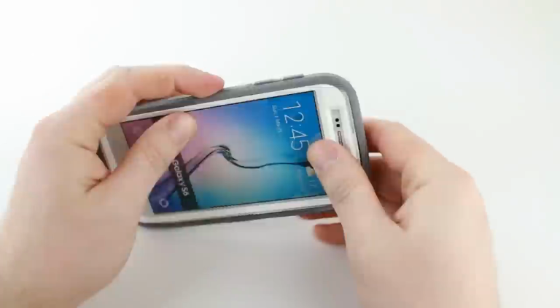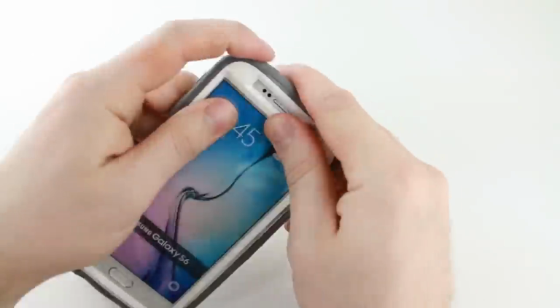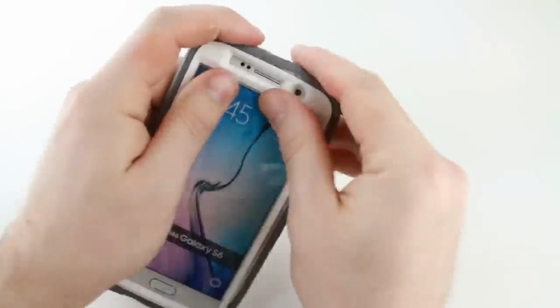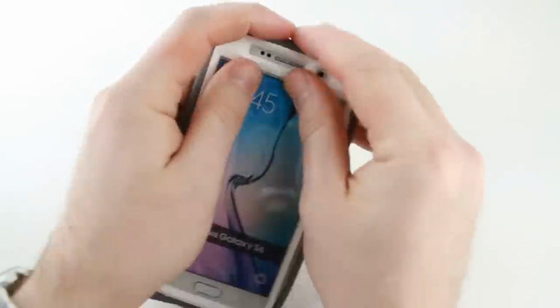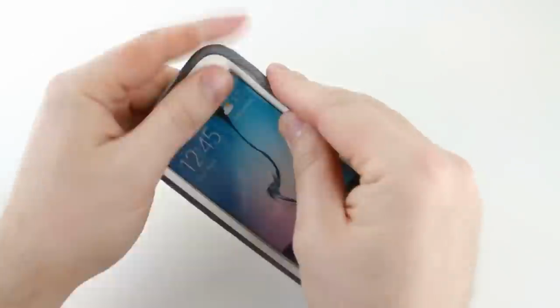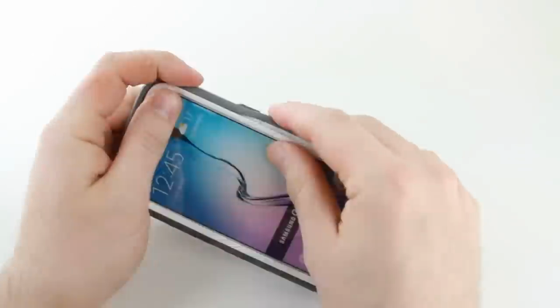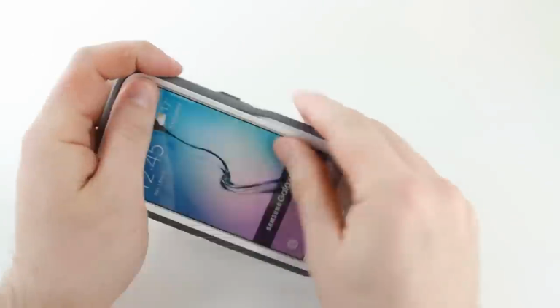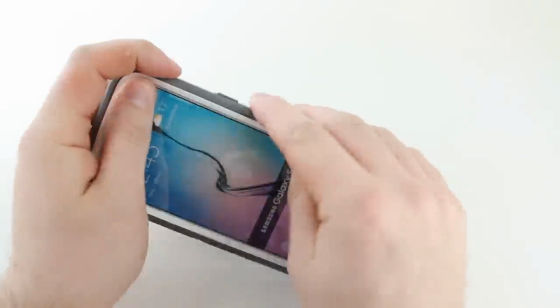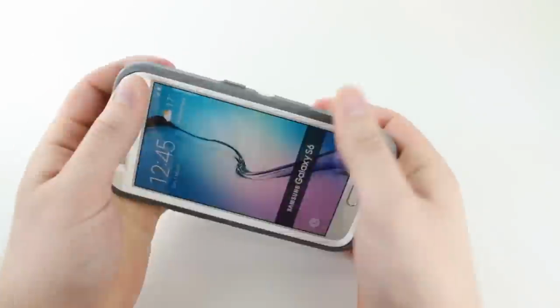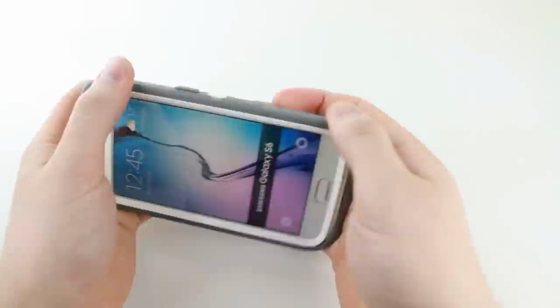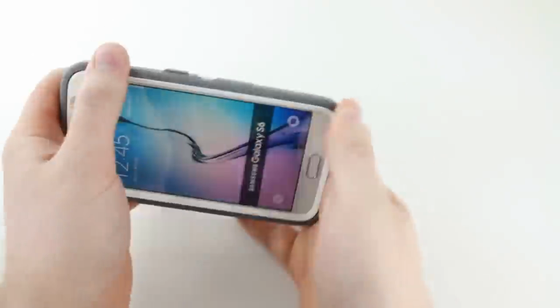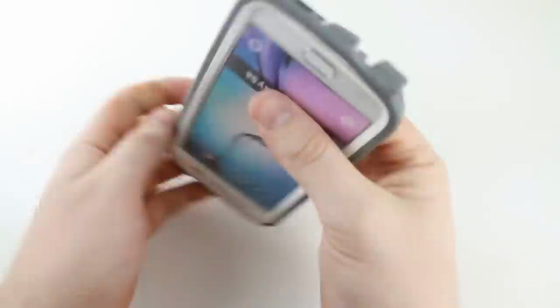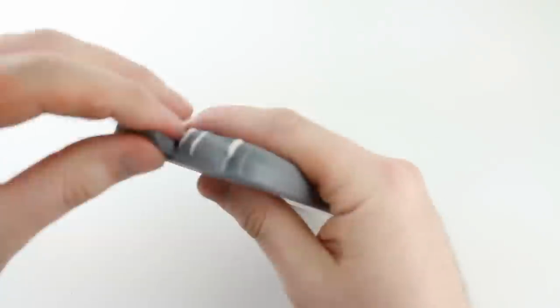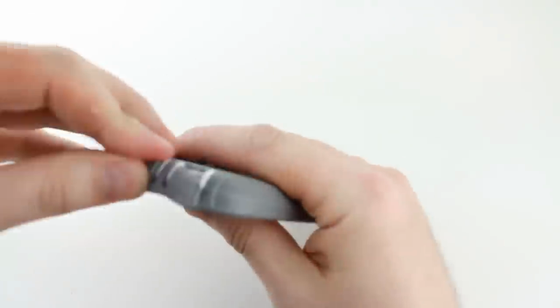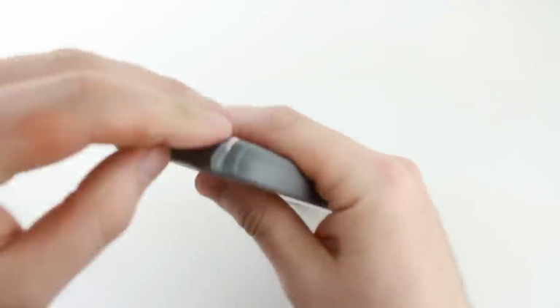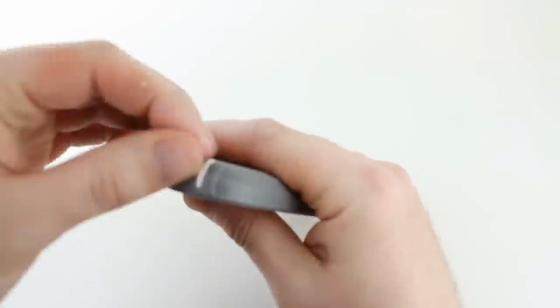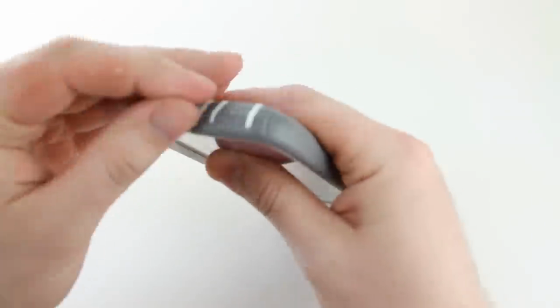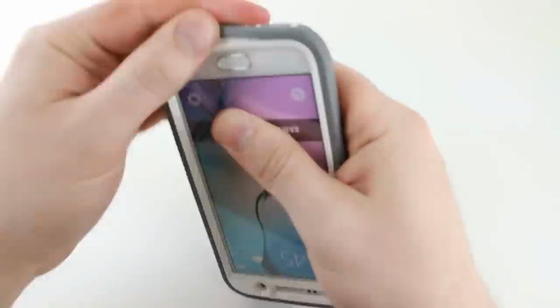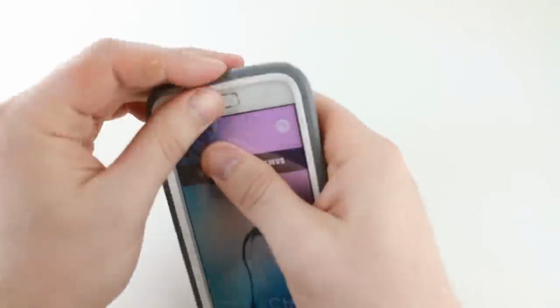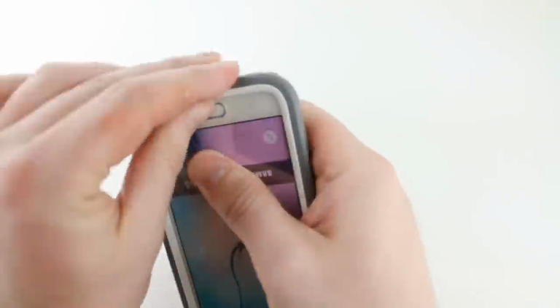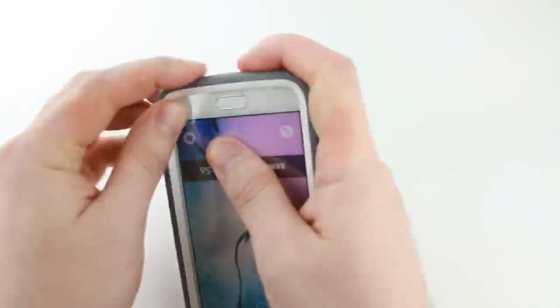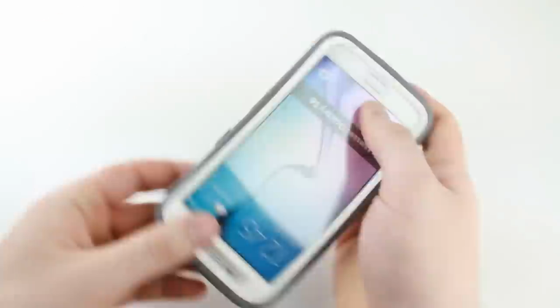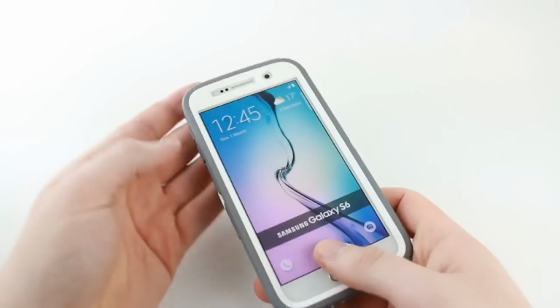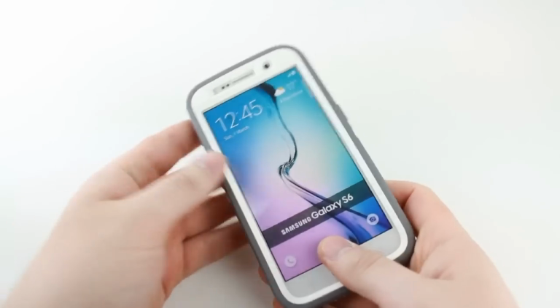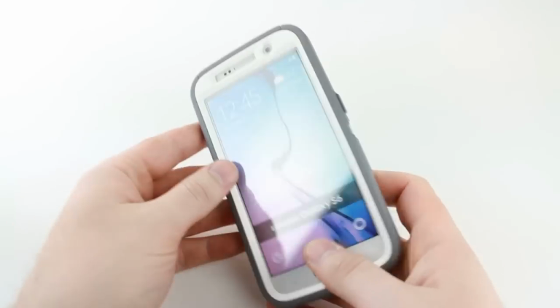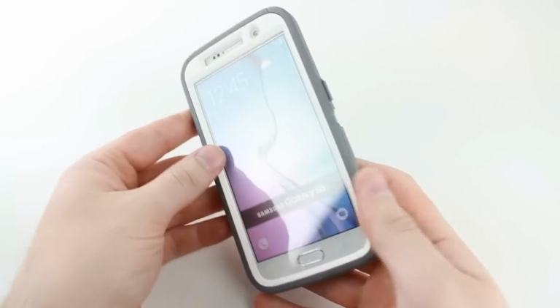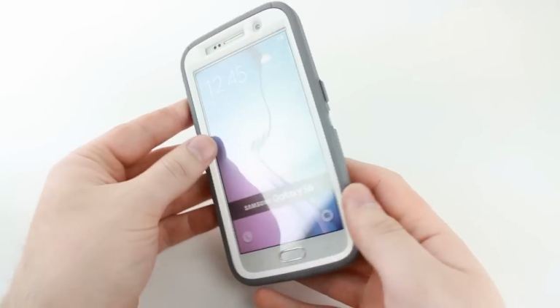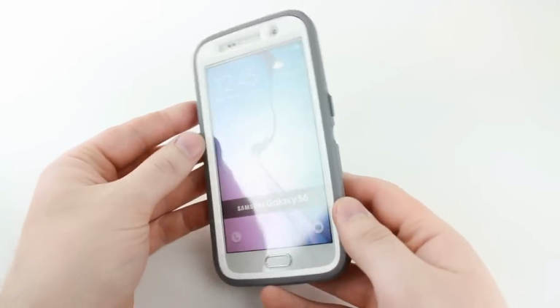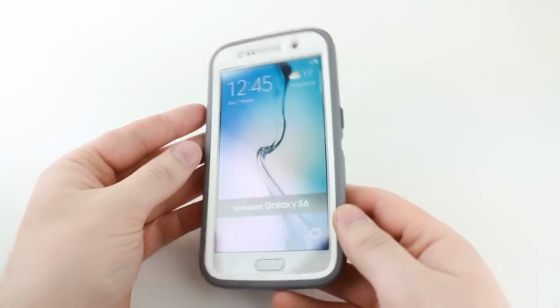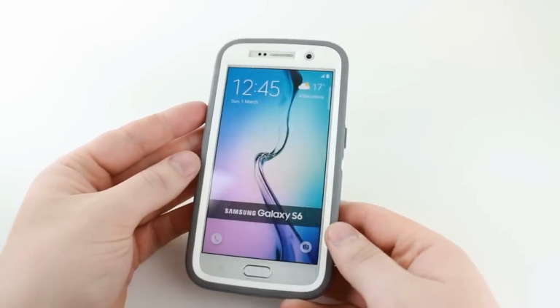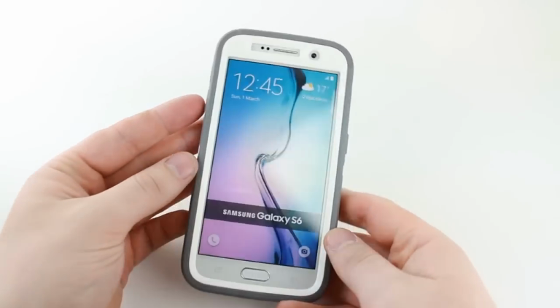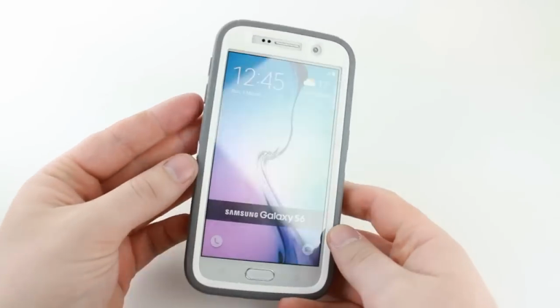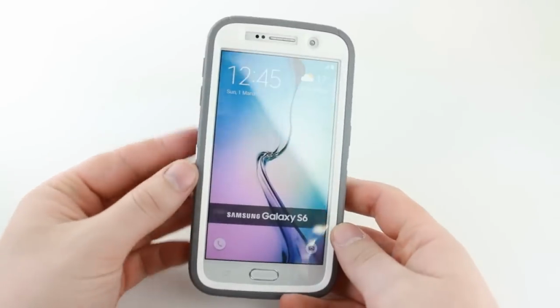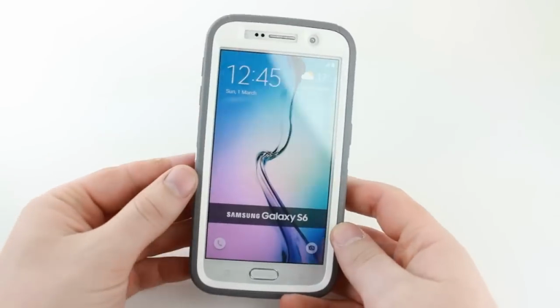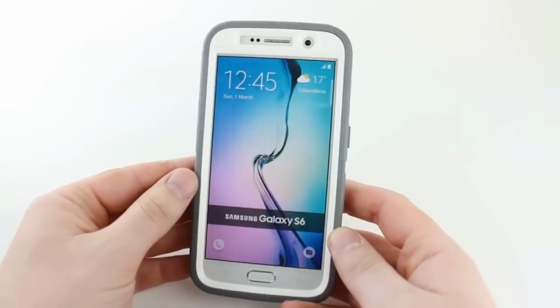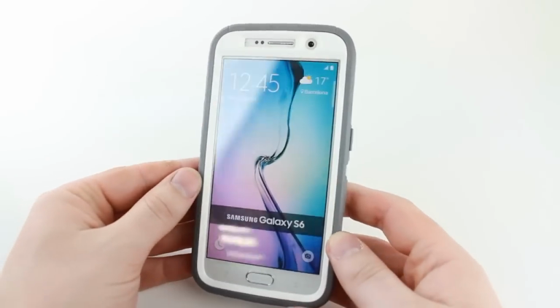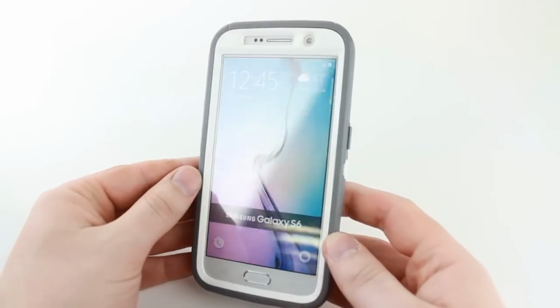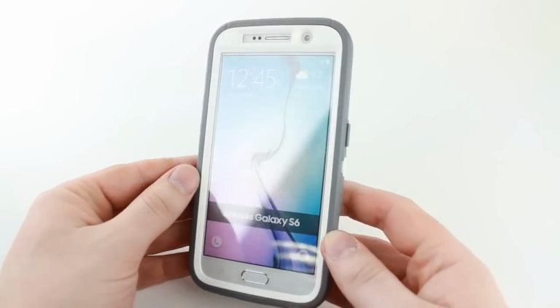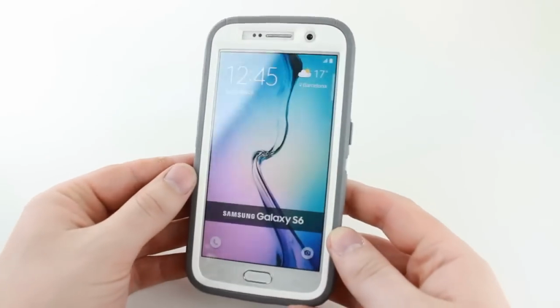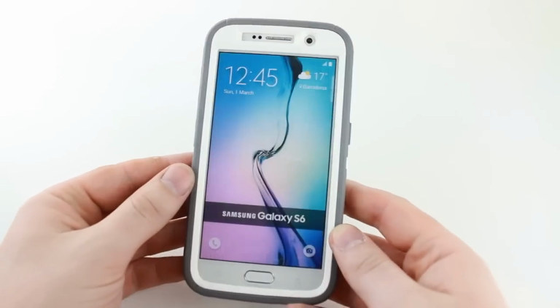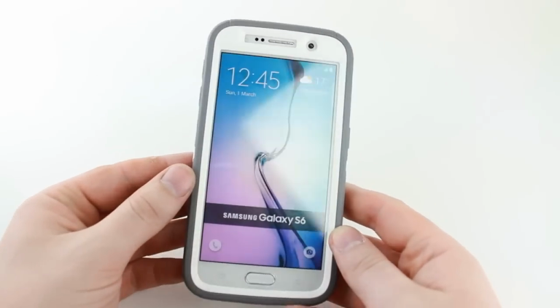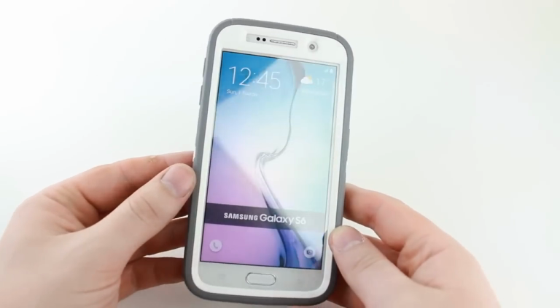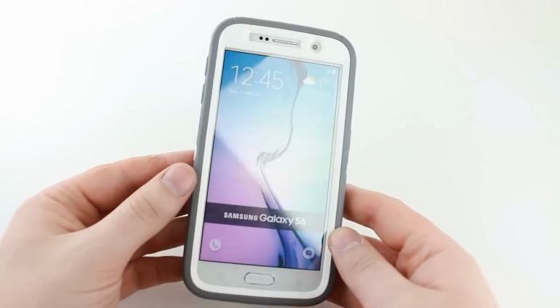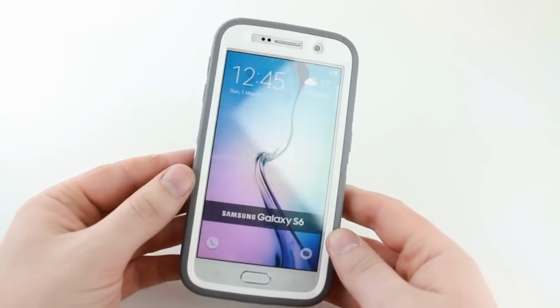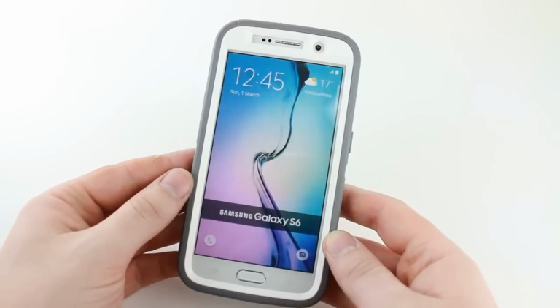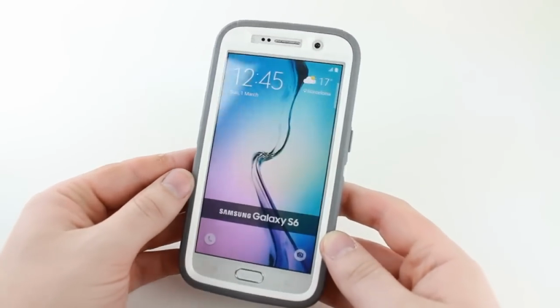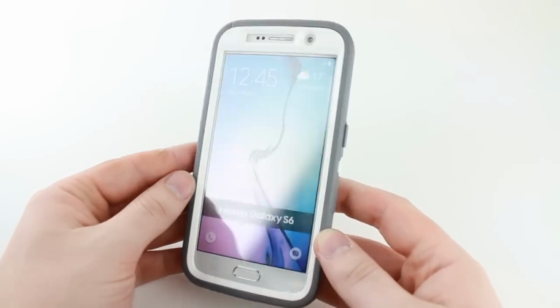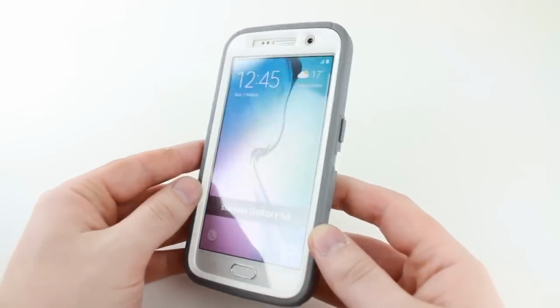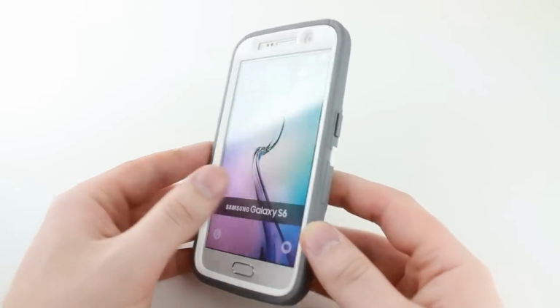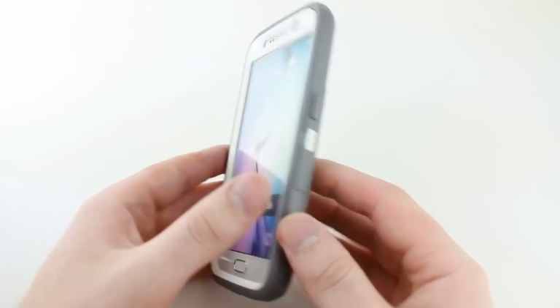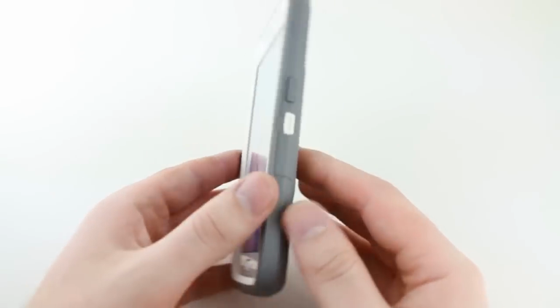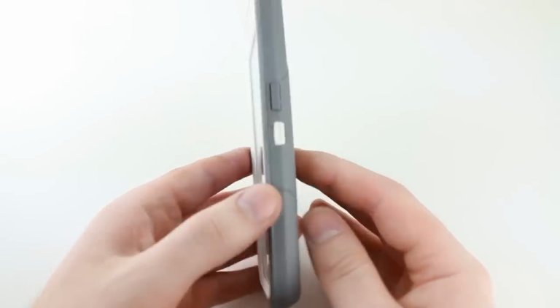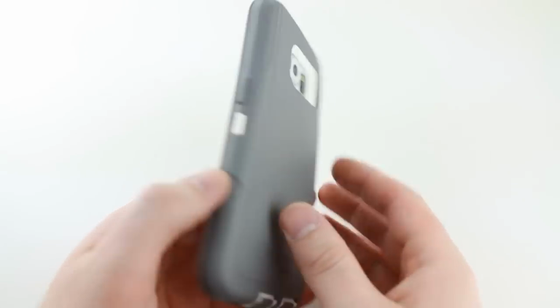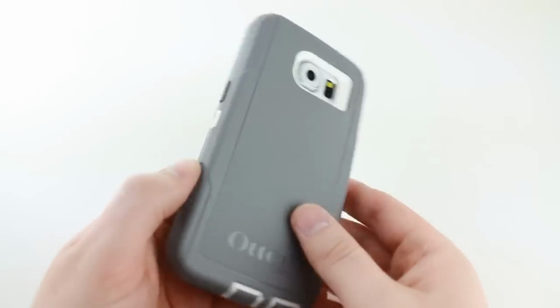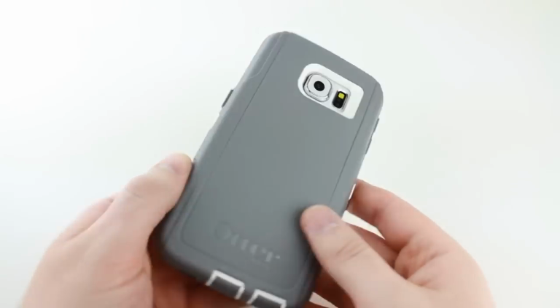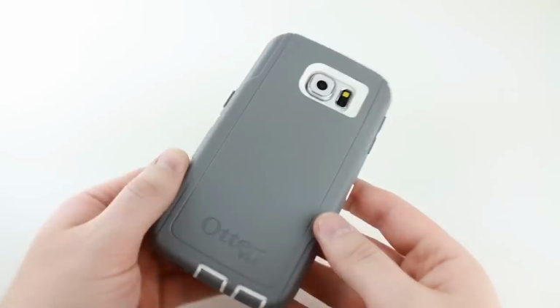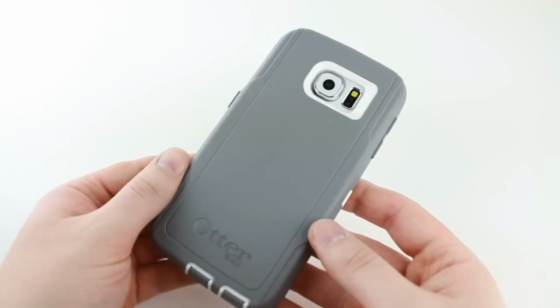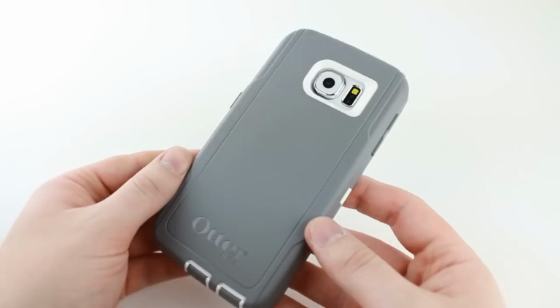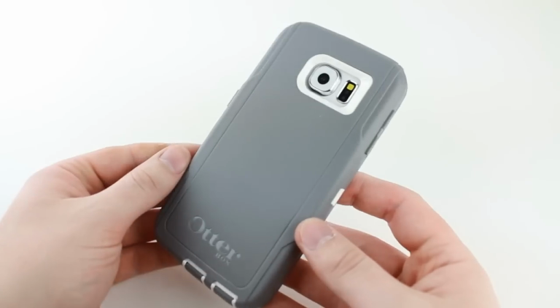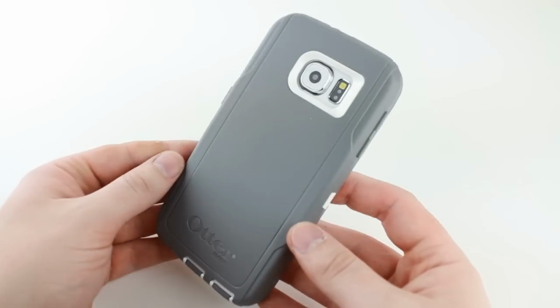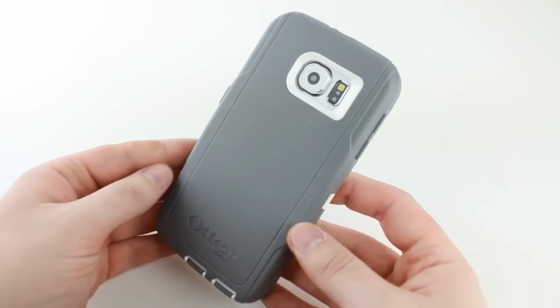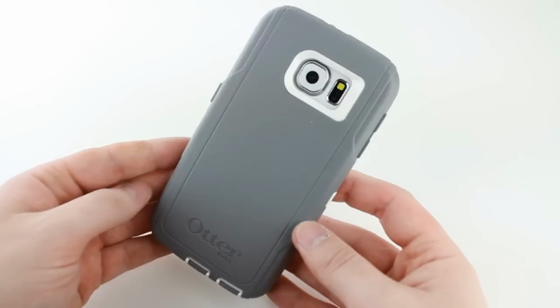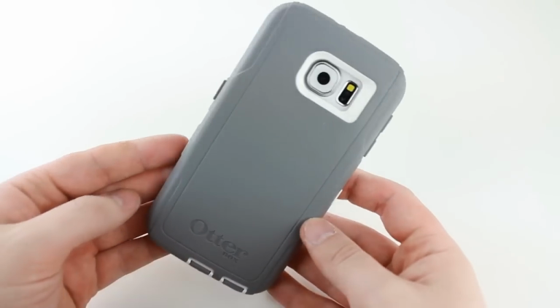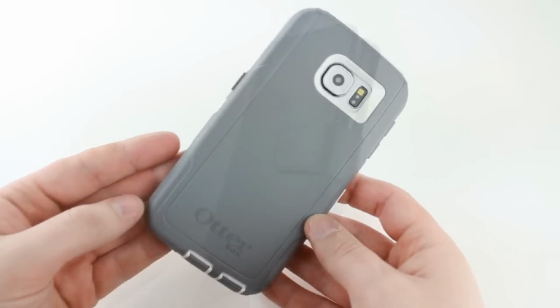All of which adds up to give your S6 the toughest and most durable protection on the market today. This really is a fantastic case for anyone looking to equip their phone with everything it needs to survive in almost any environment.